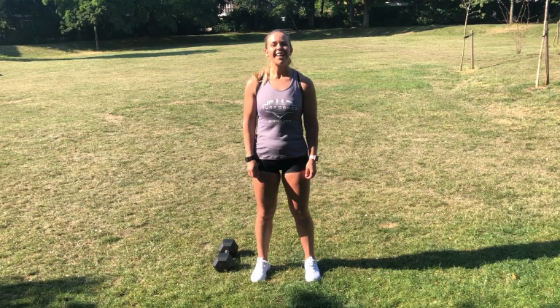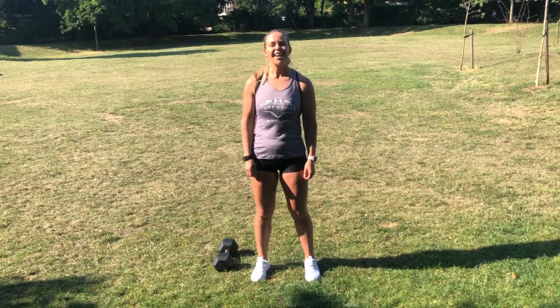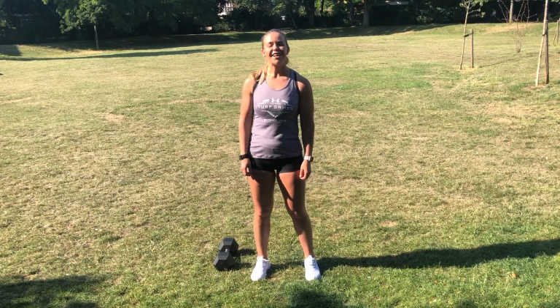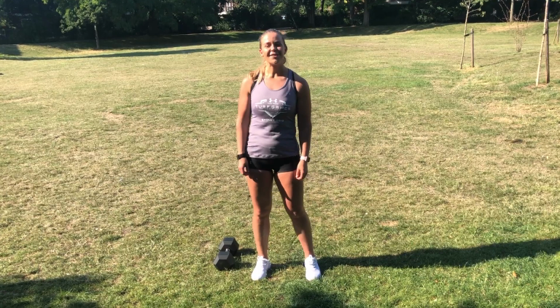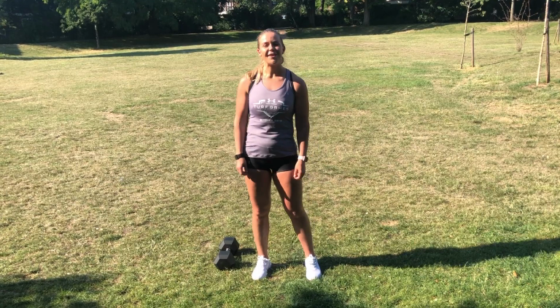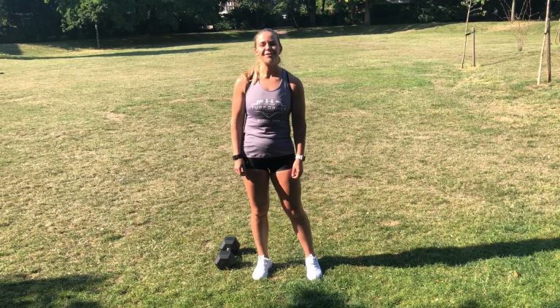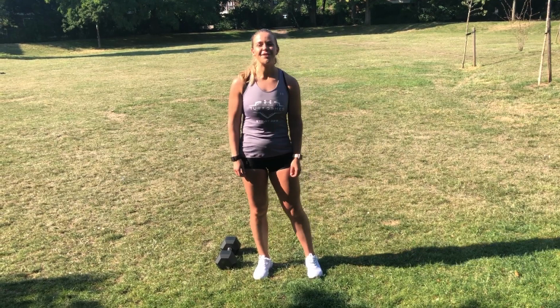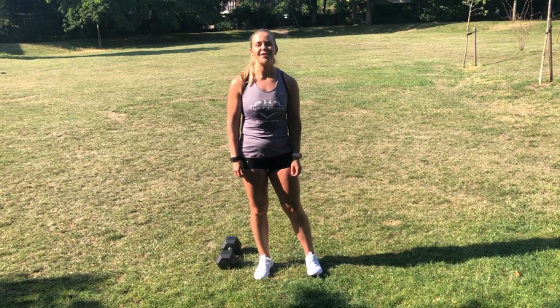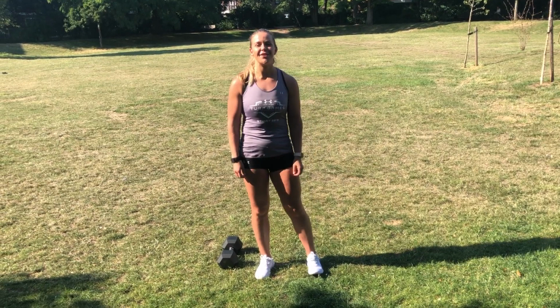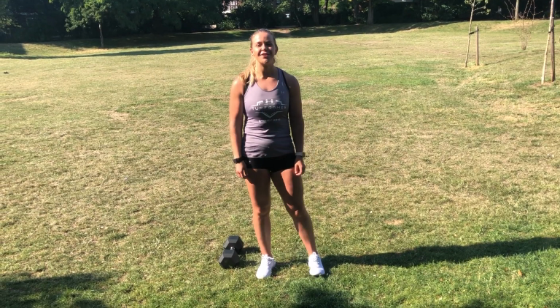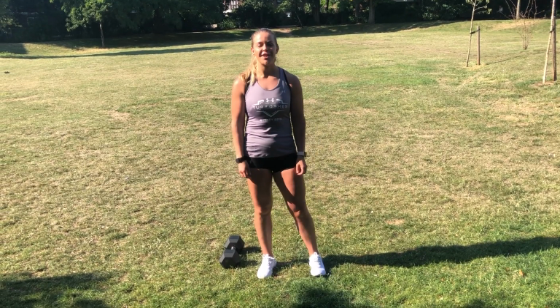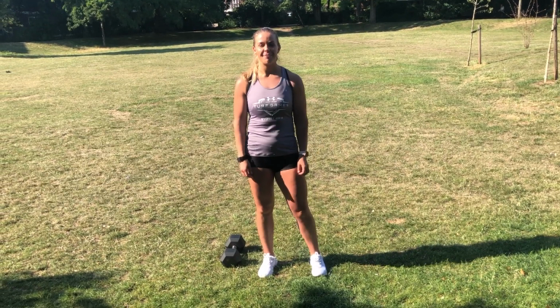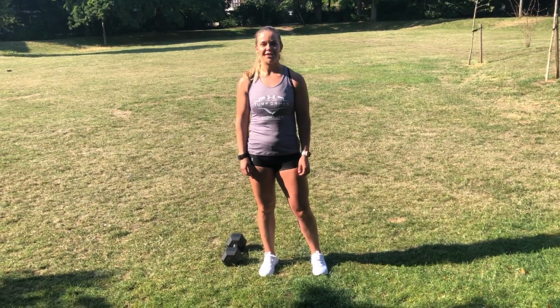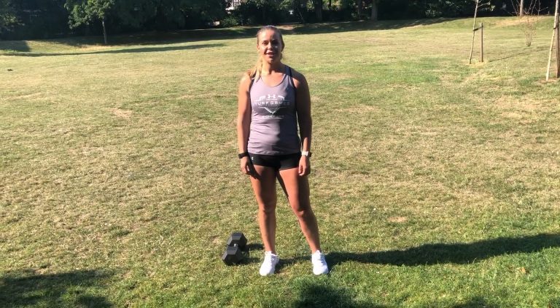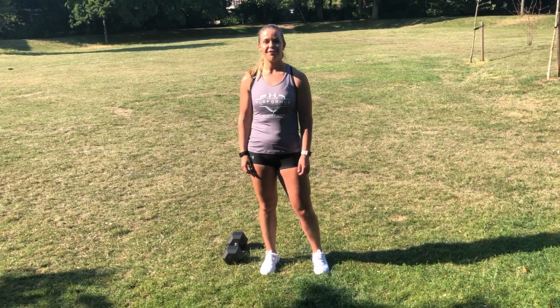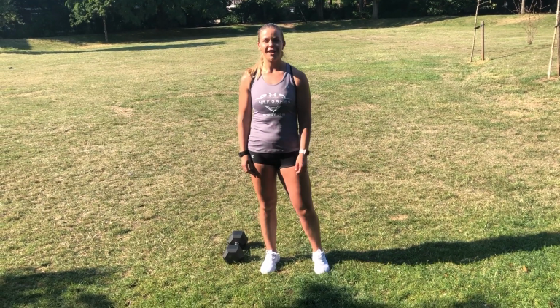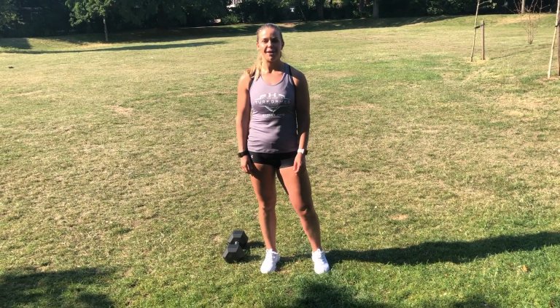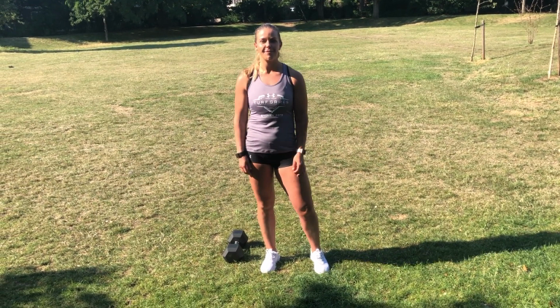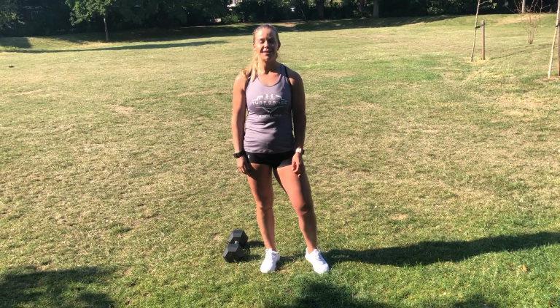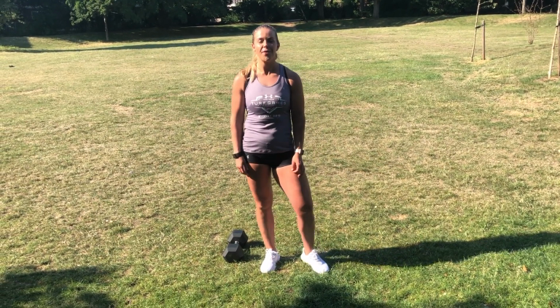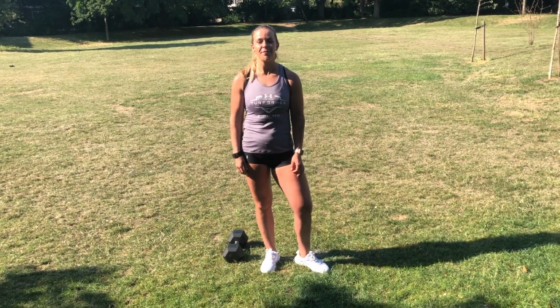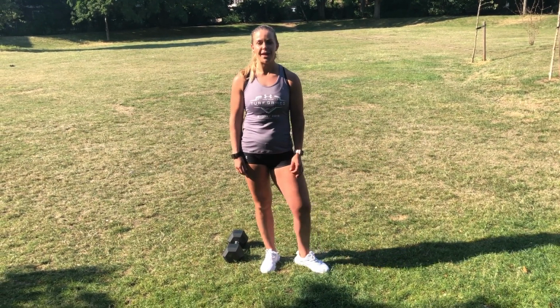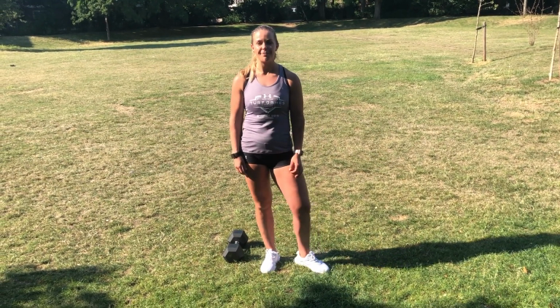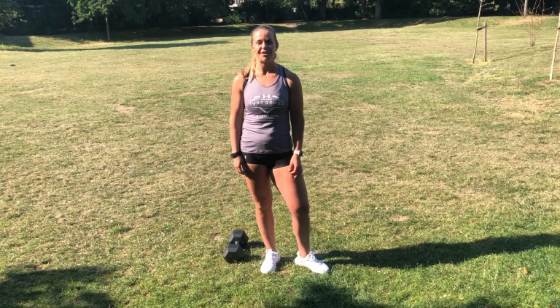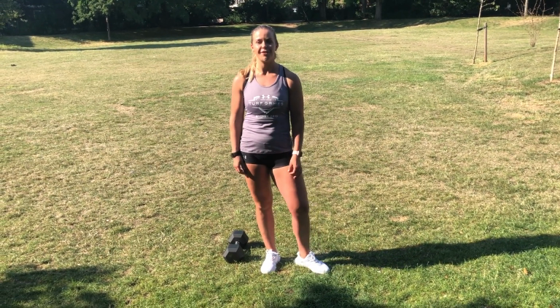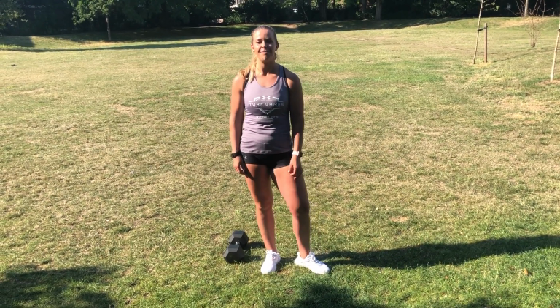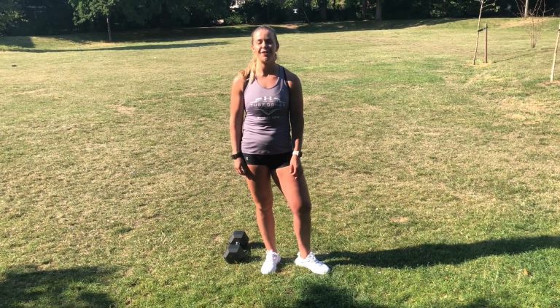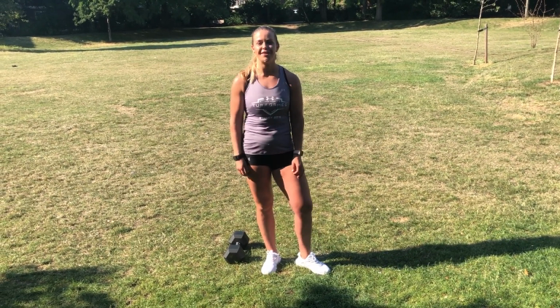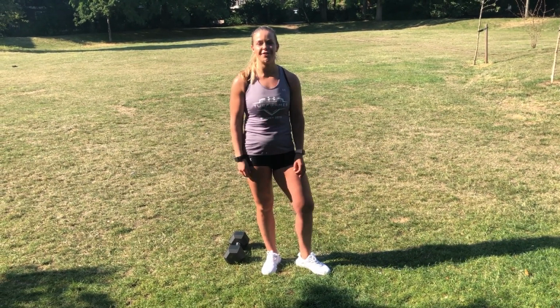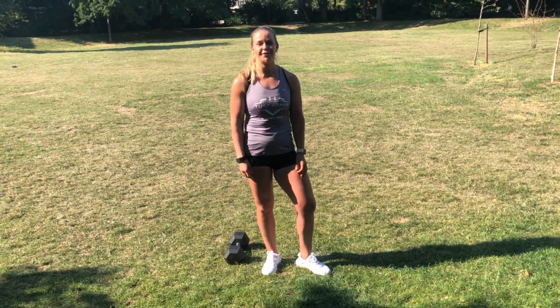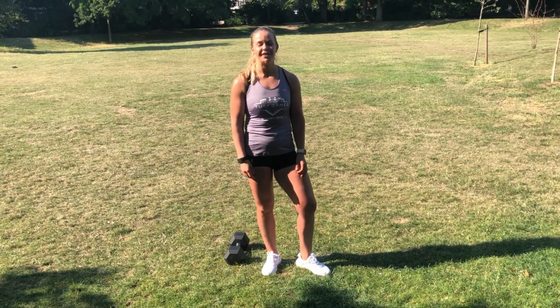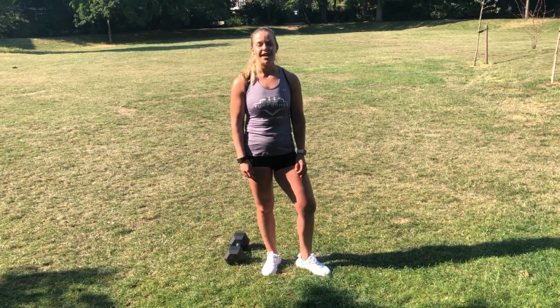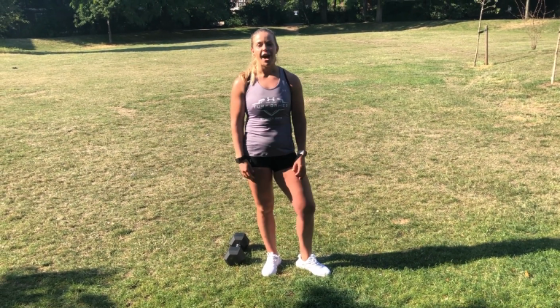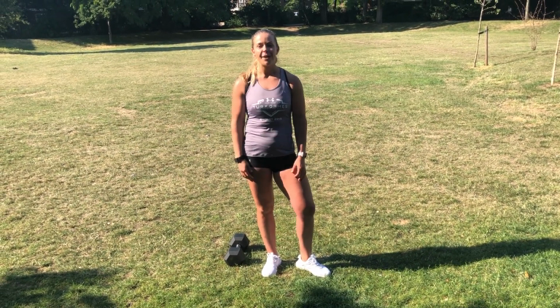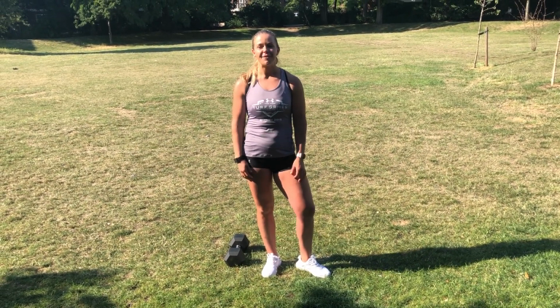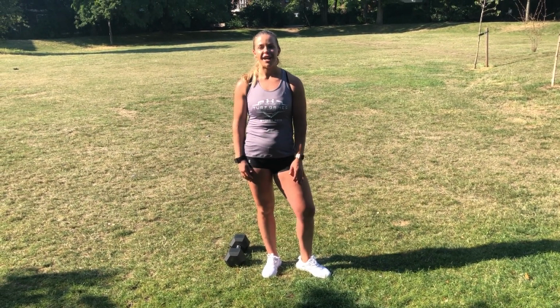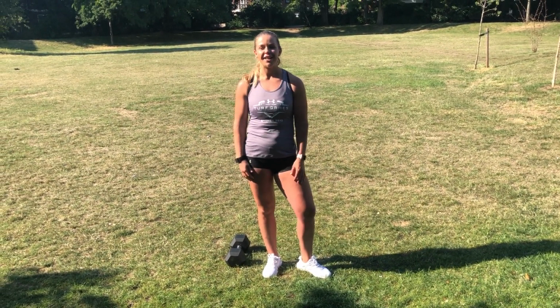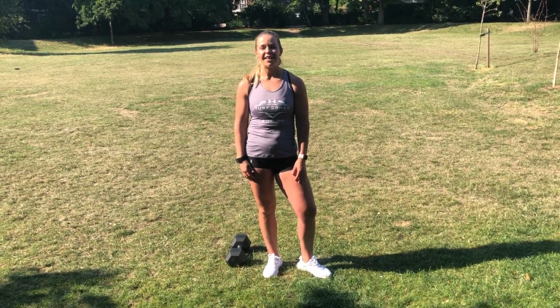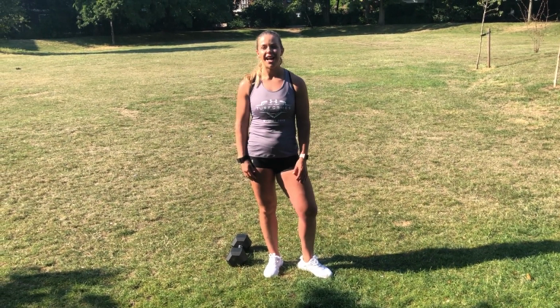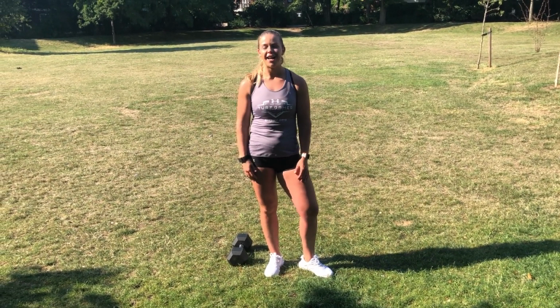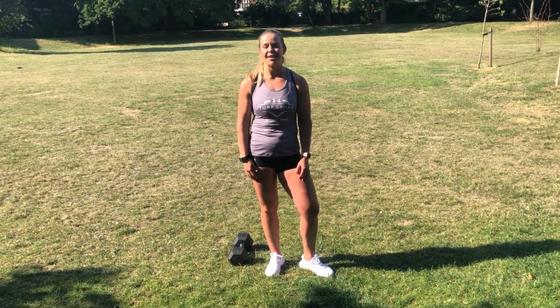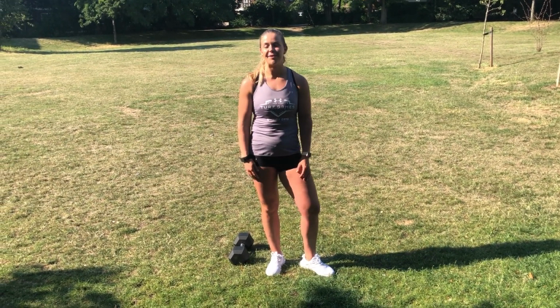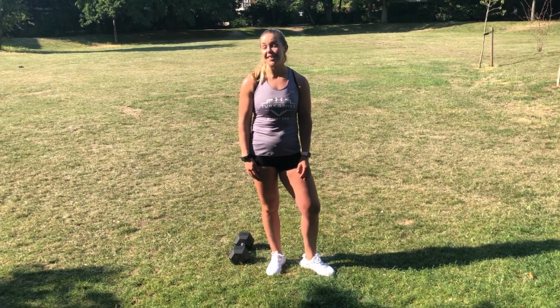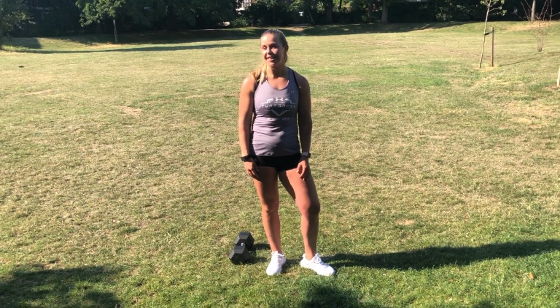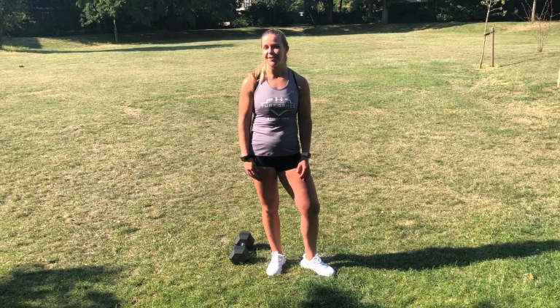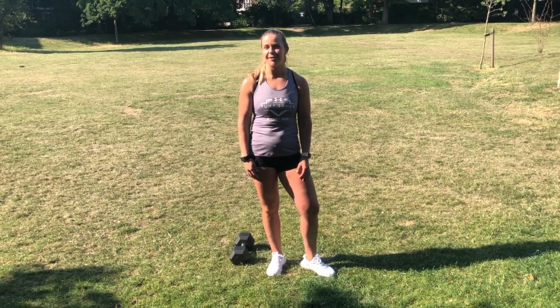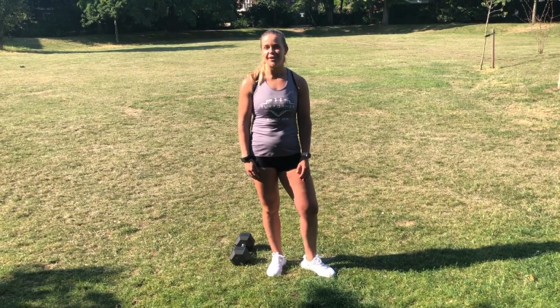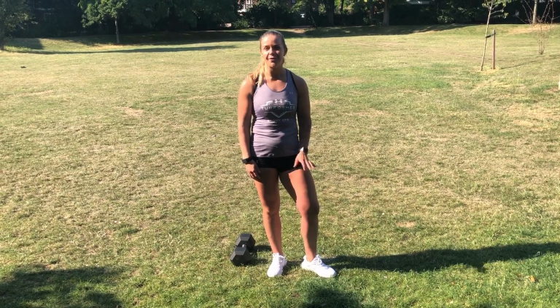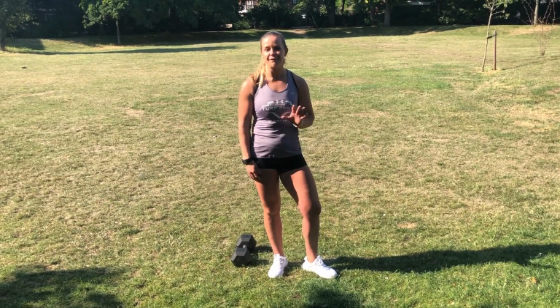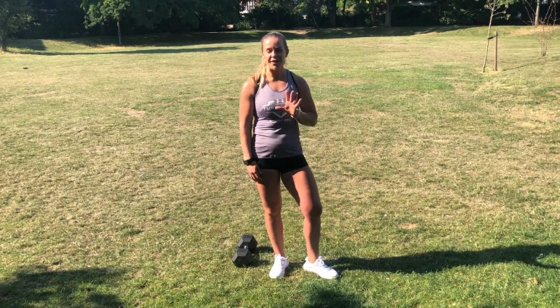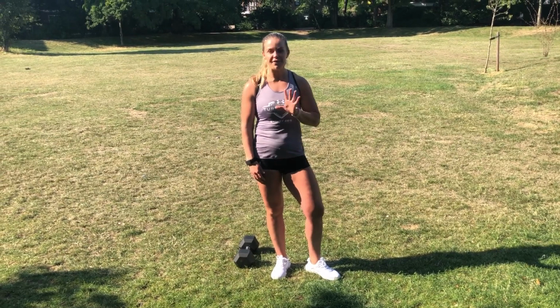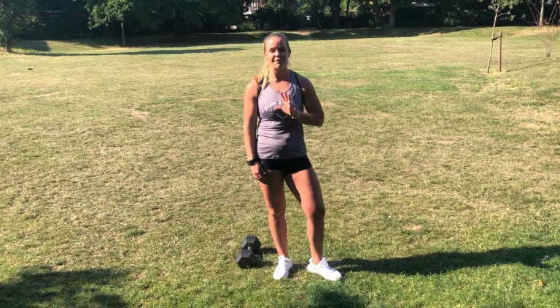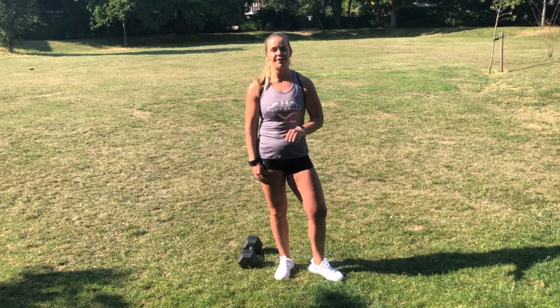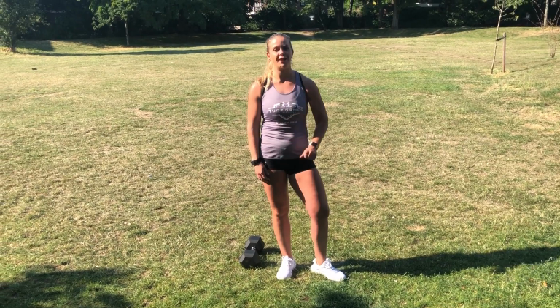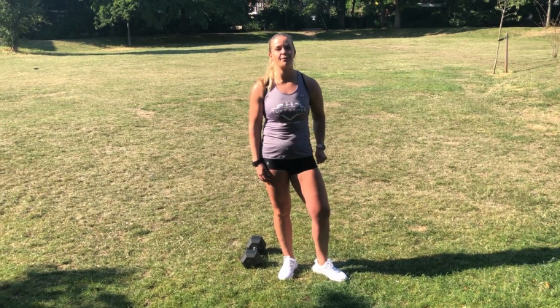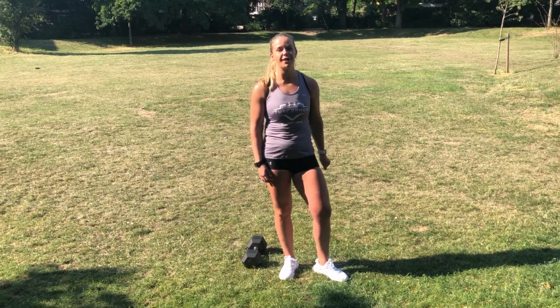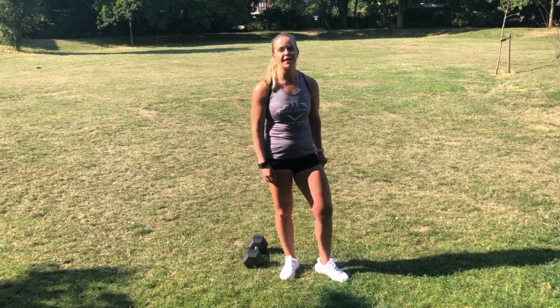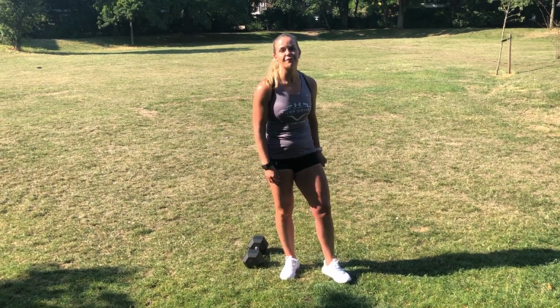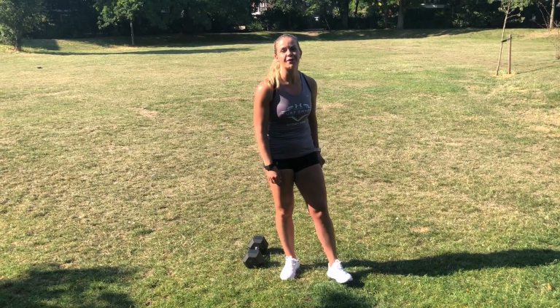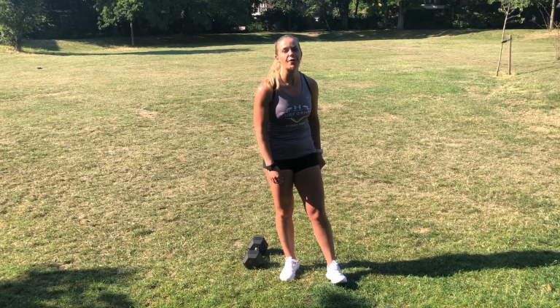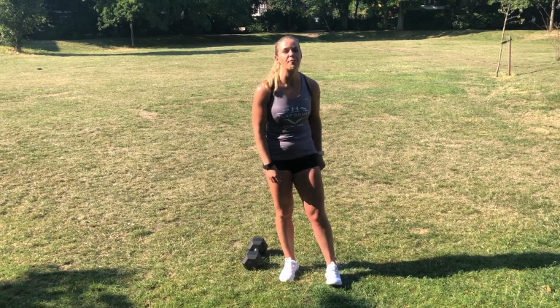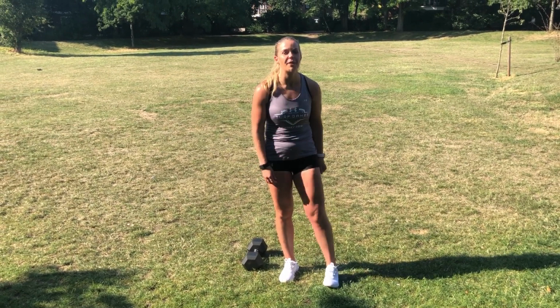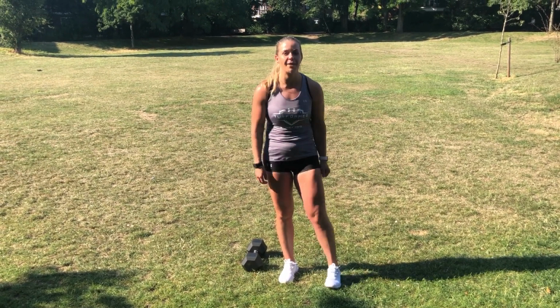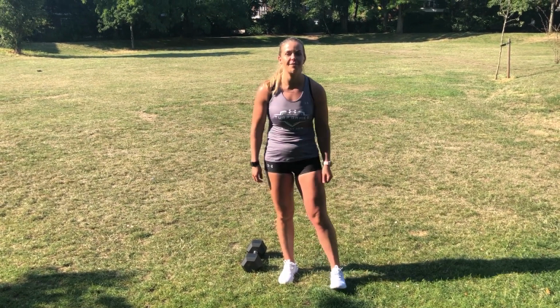Hey guys, welcome to the Under Armour Turf Games Home Games 3.0. I'm Tarly and I'm excited to bring you the fifth and final workout for the home games.